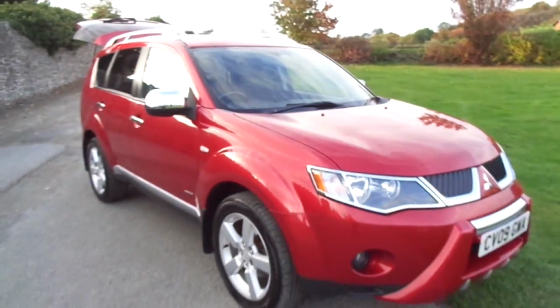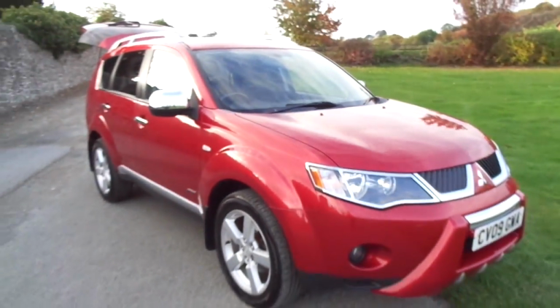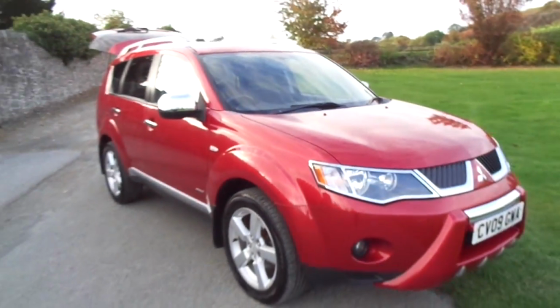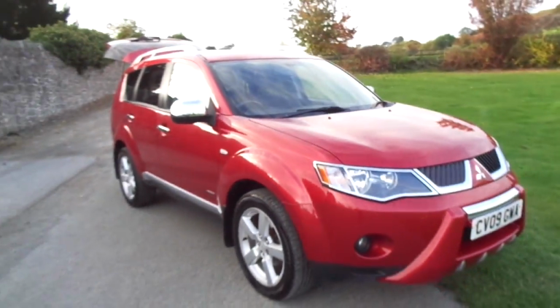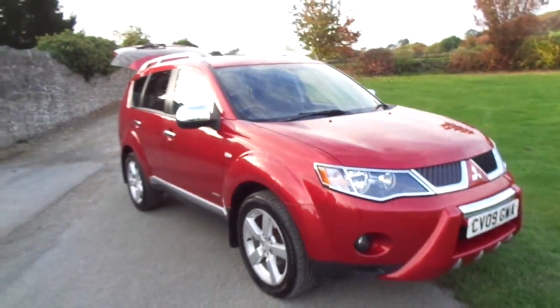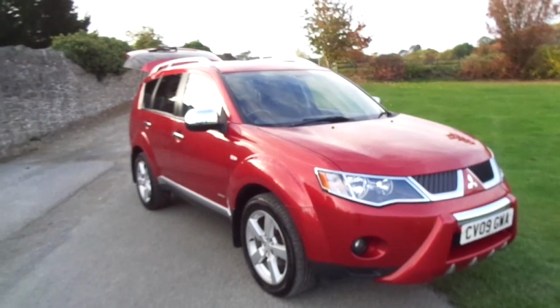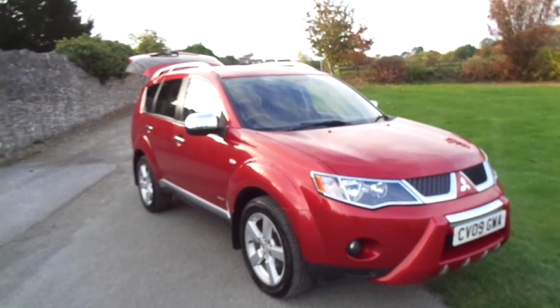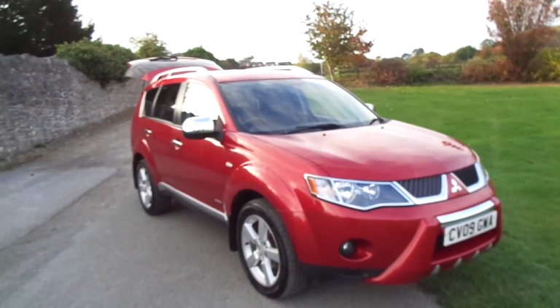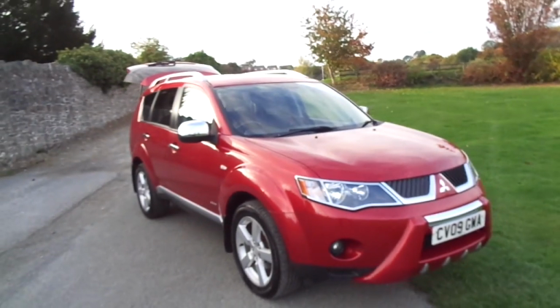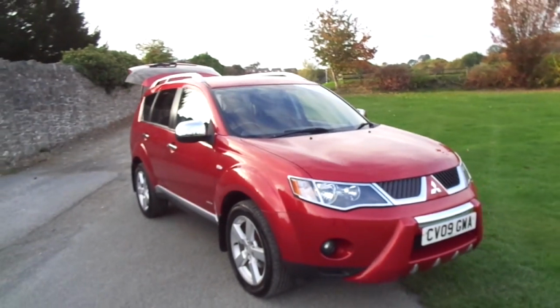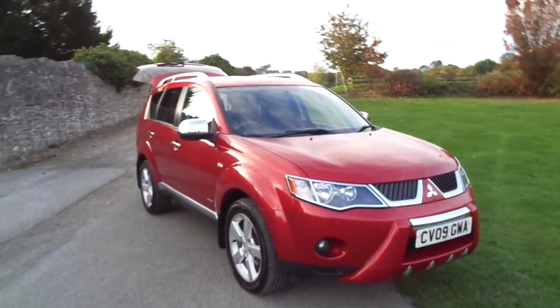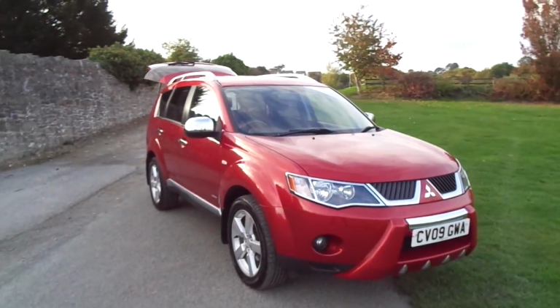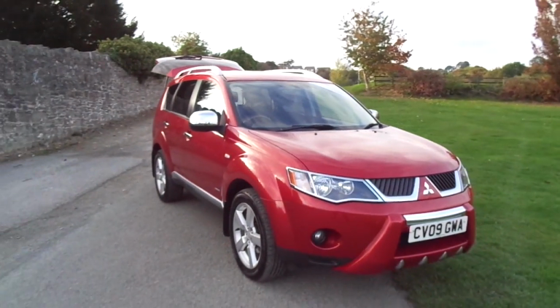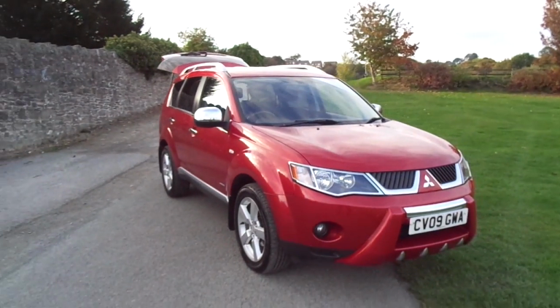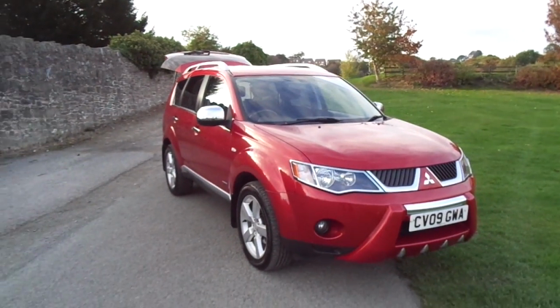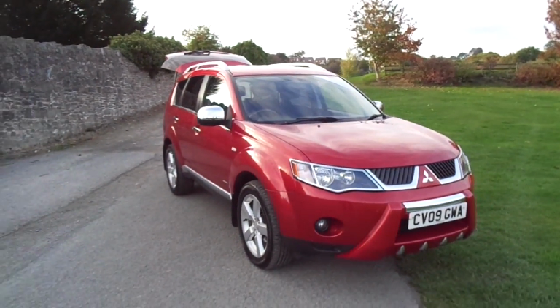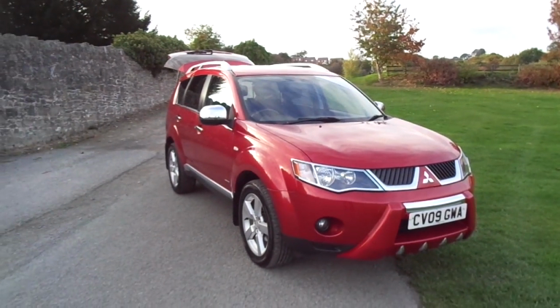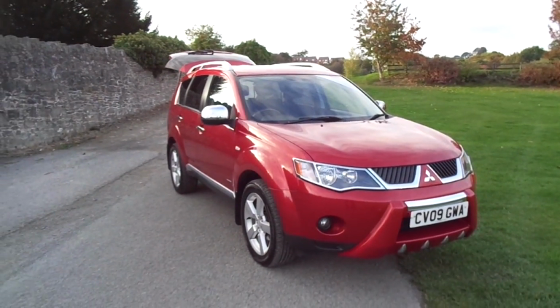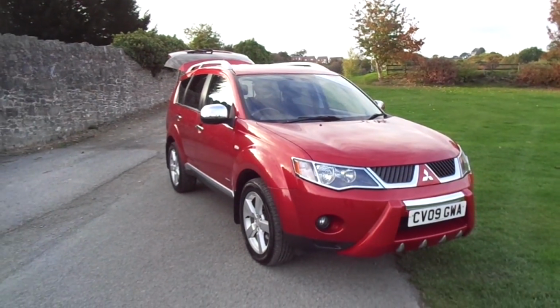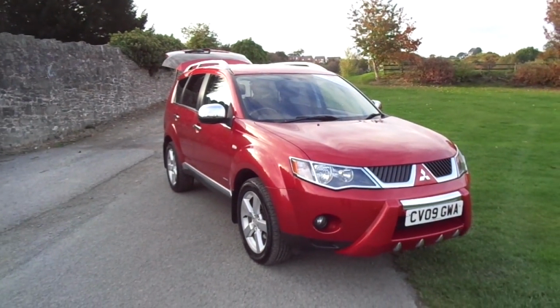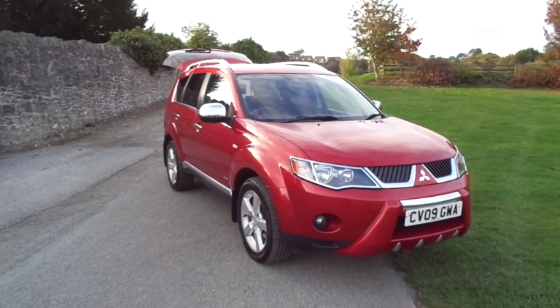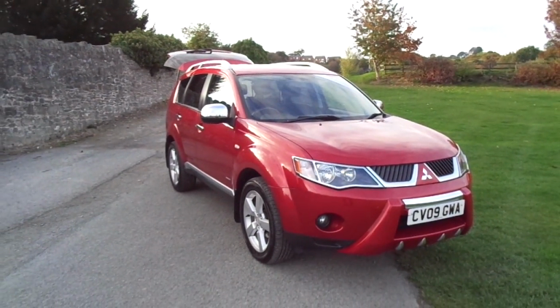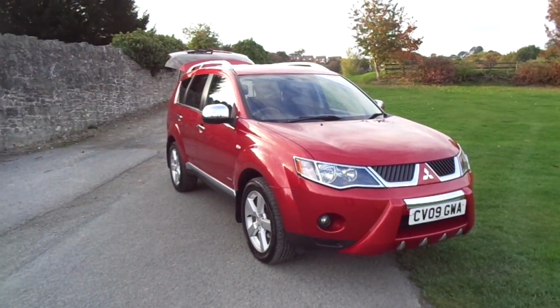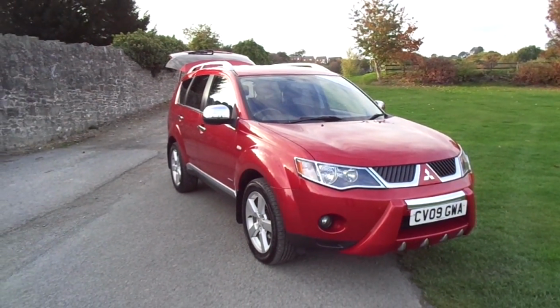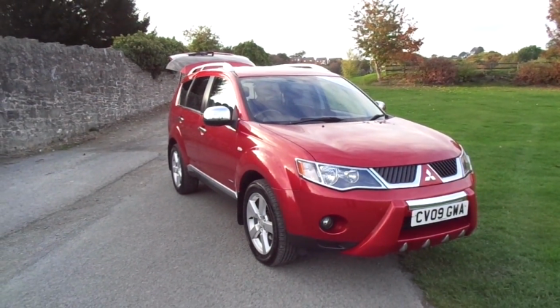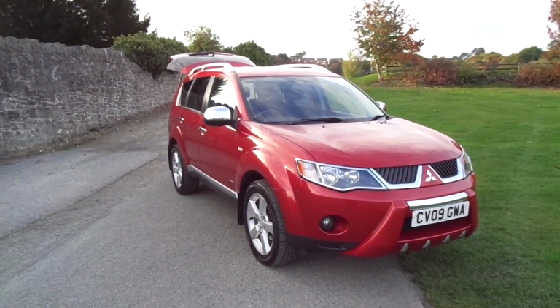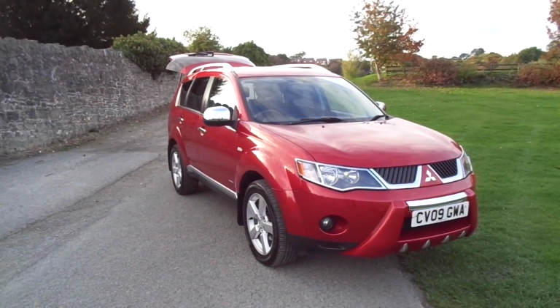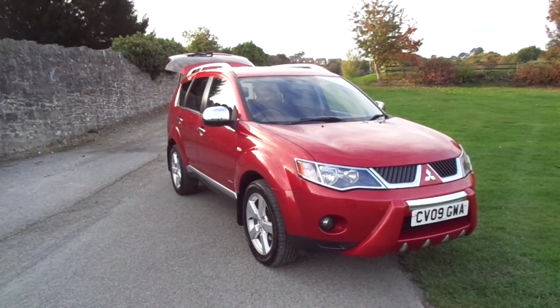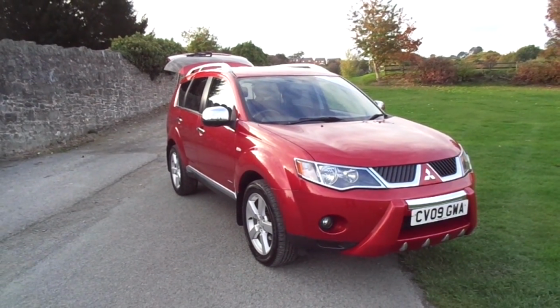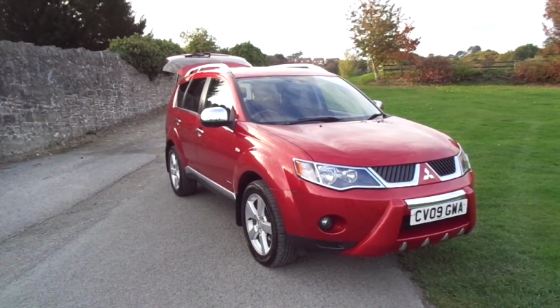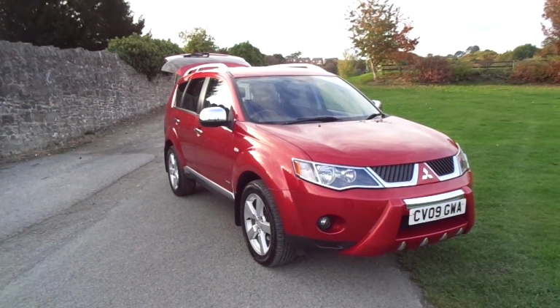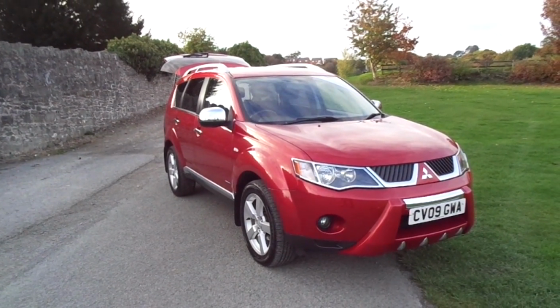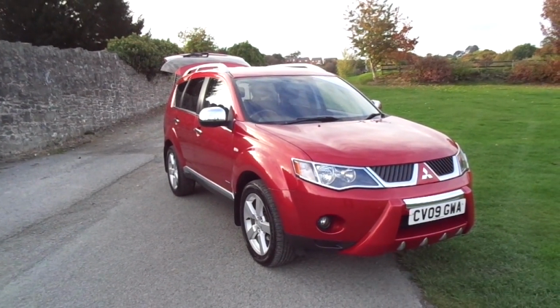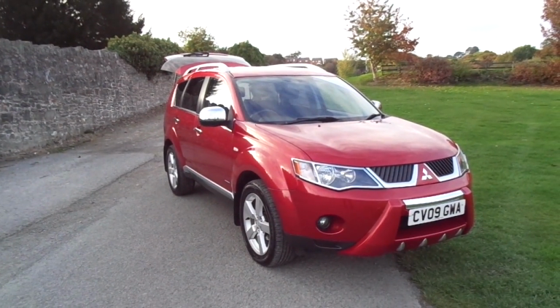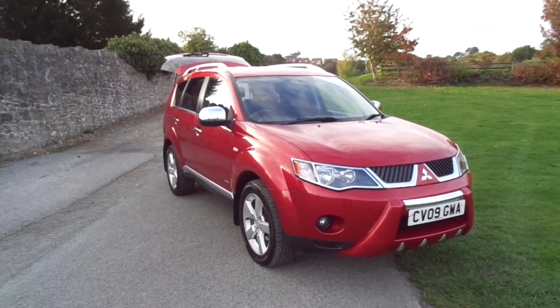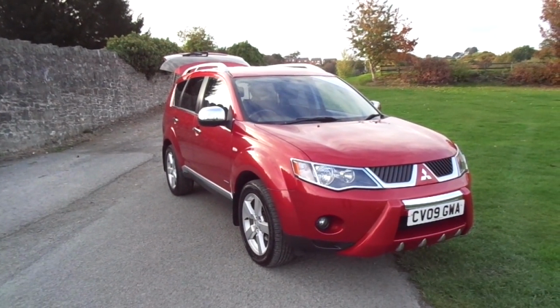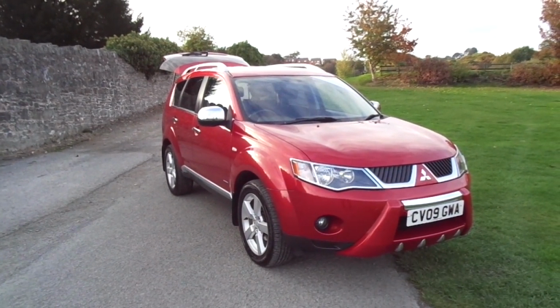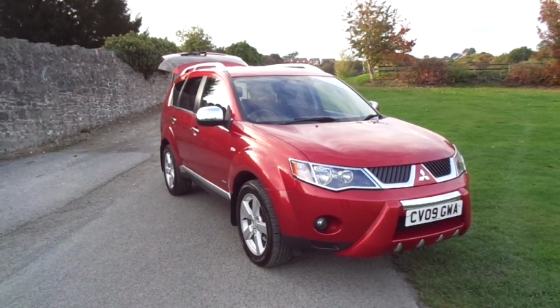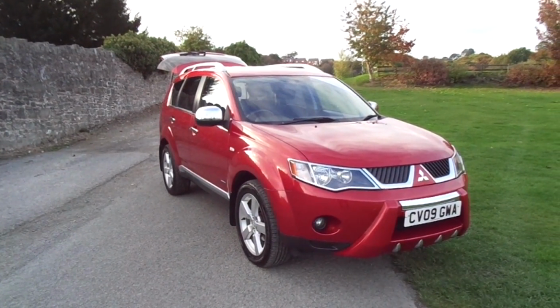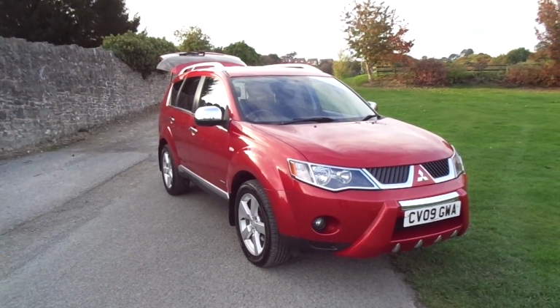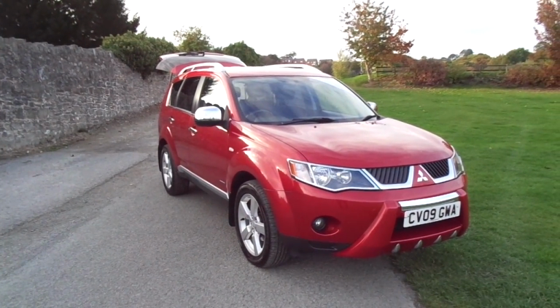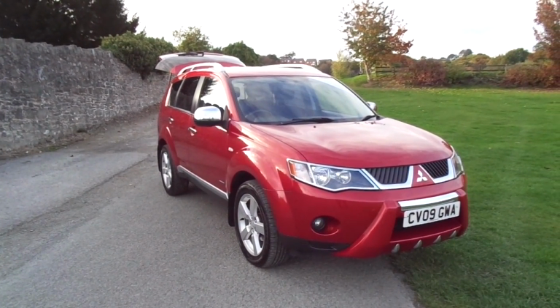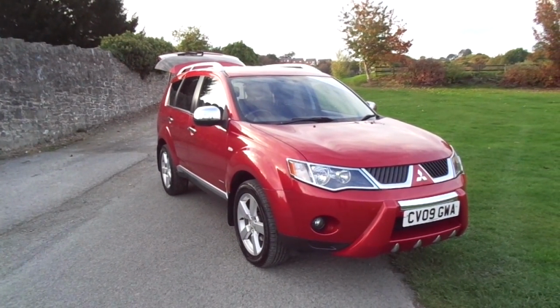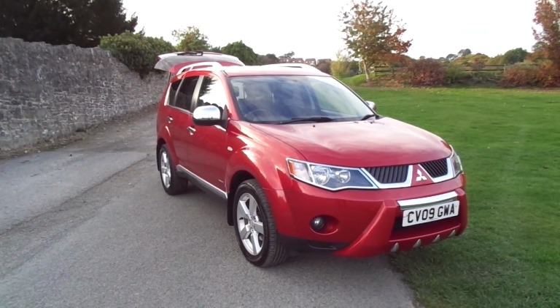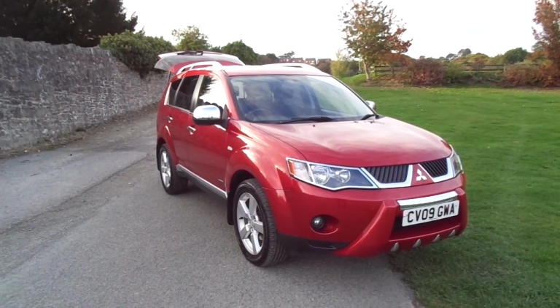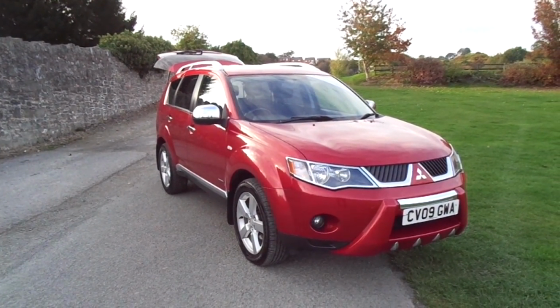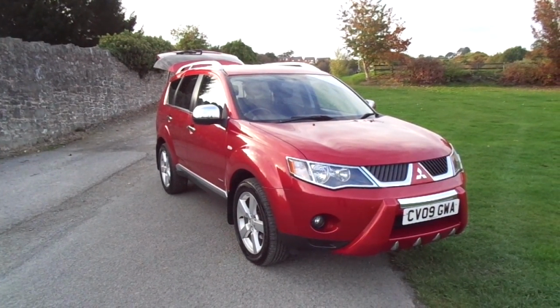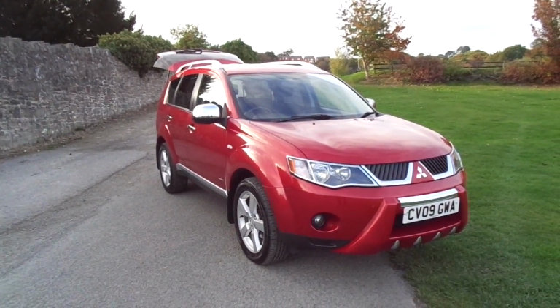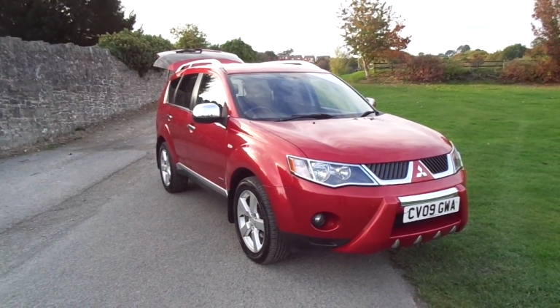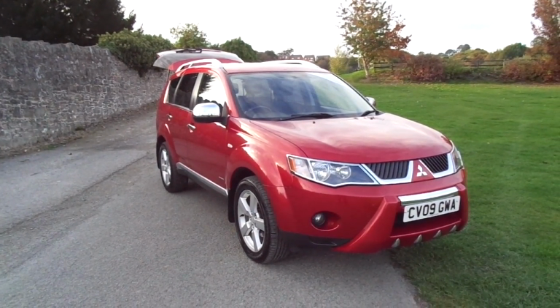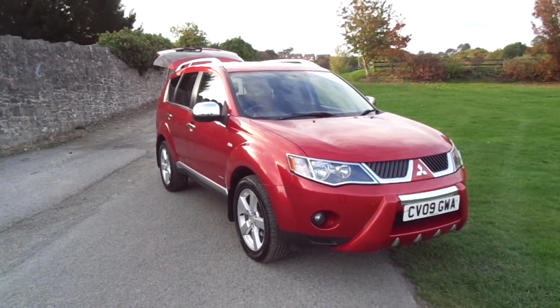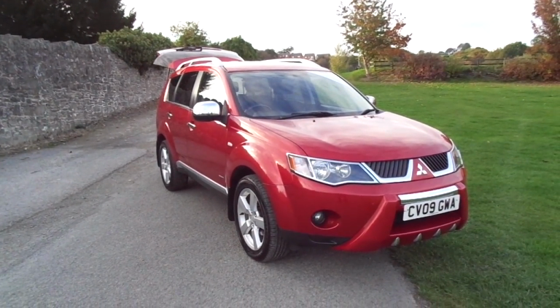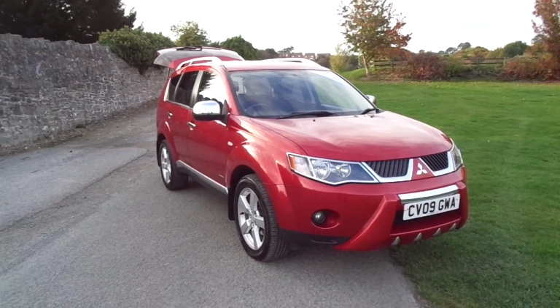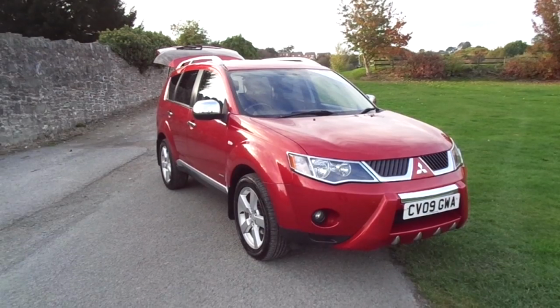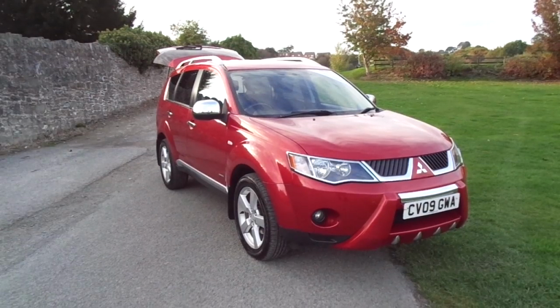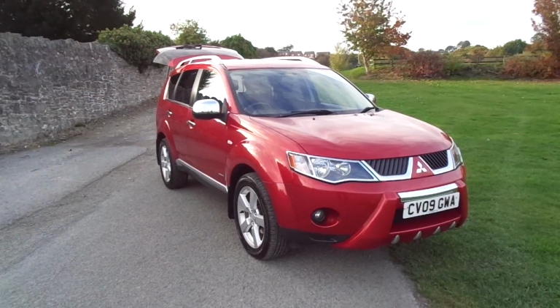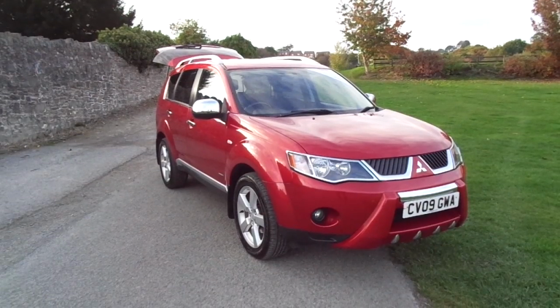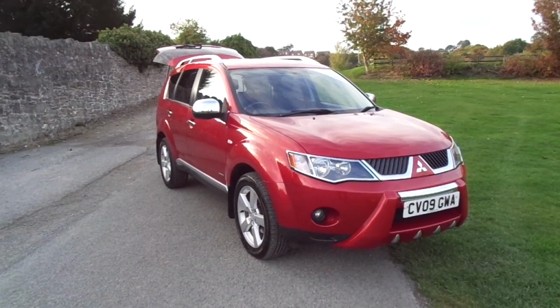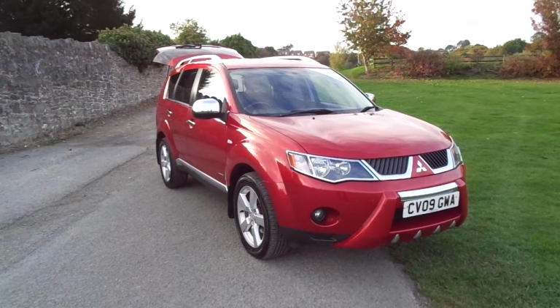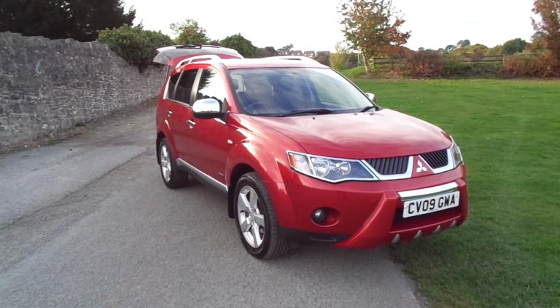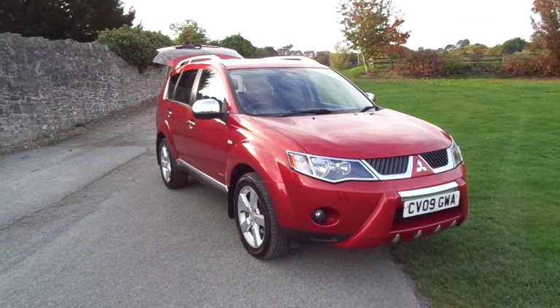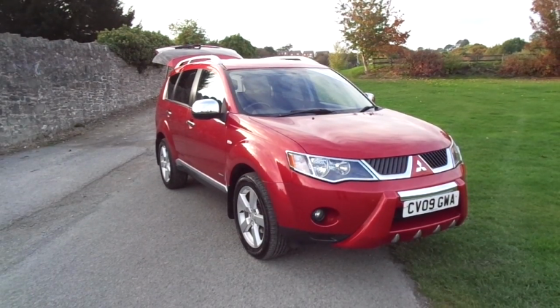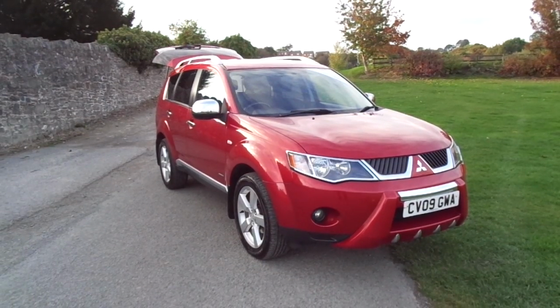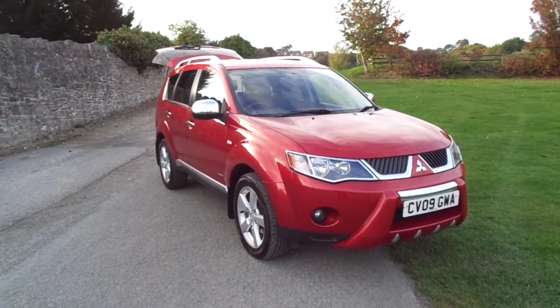So there we have it, the Mitsubishi Outlander. For more details on this vehicle, please contact JT Hughes of Newtown.